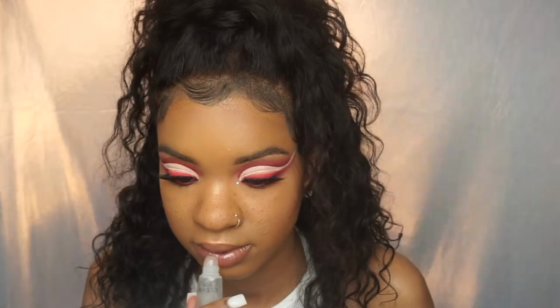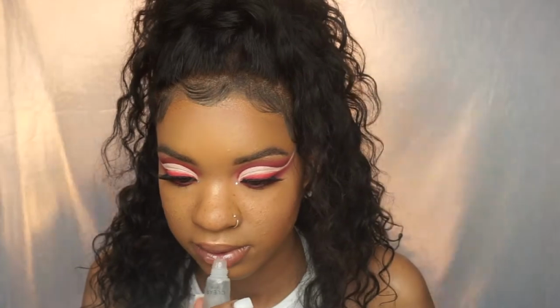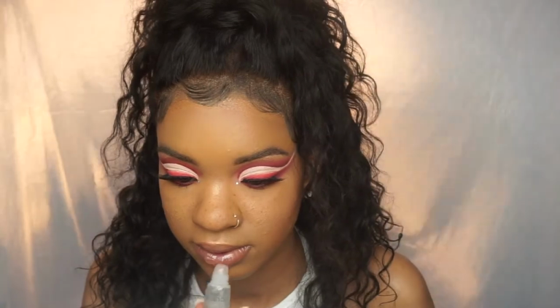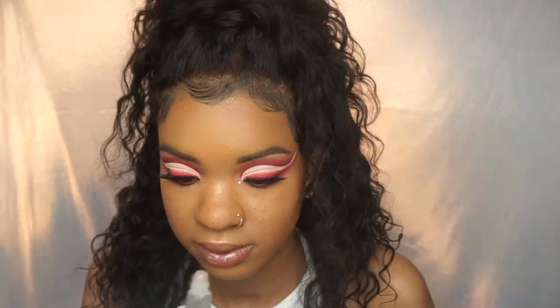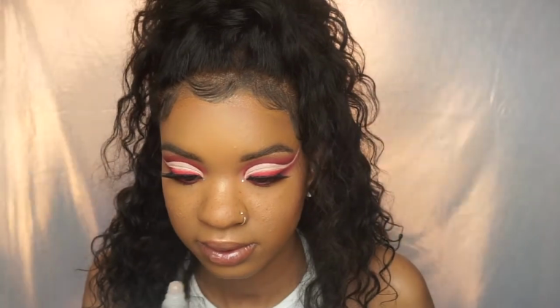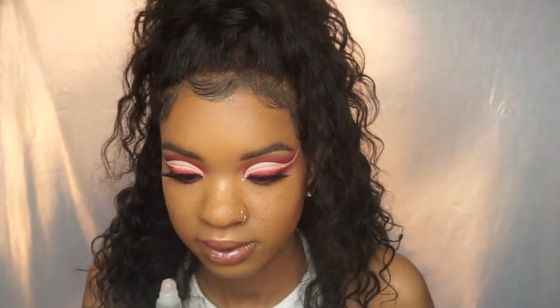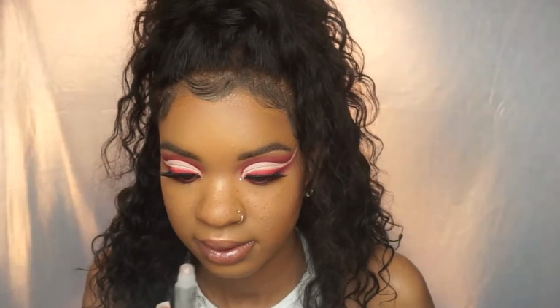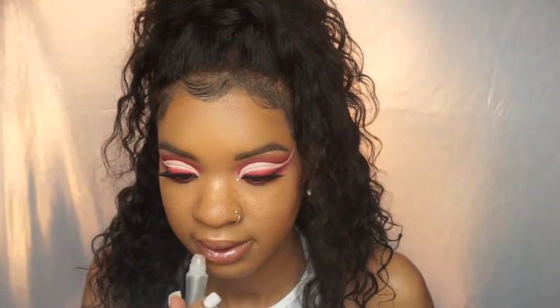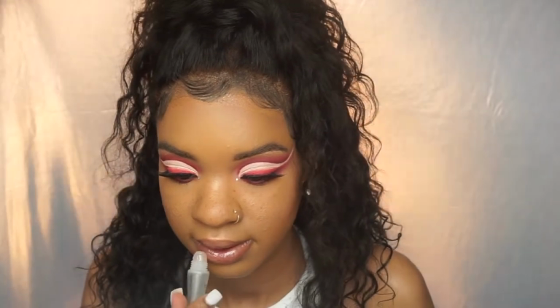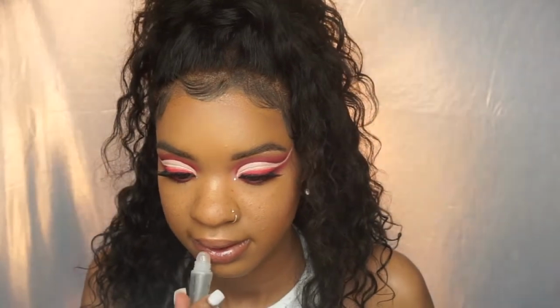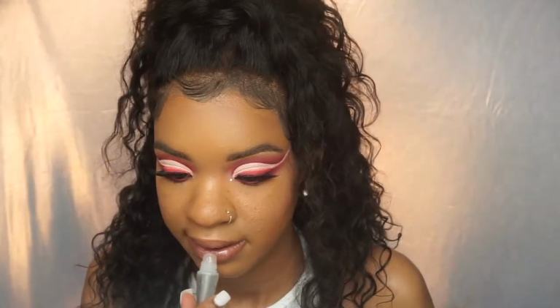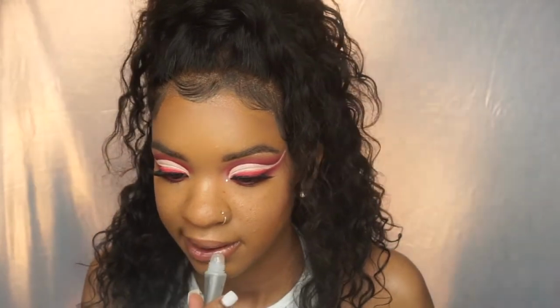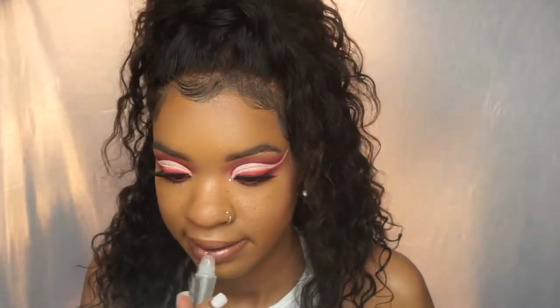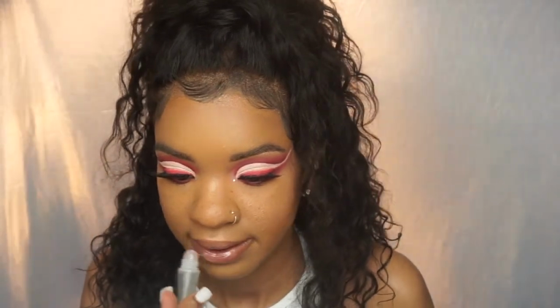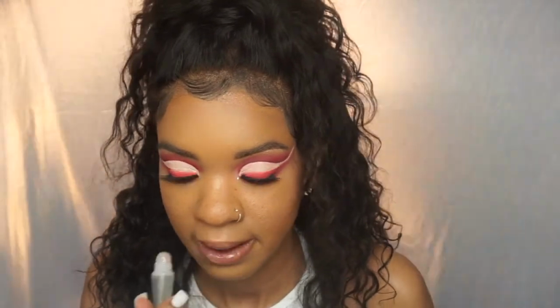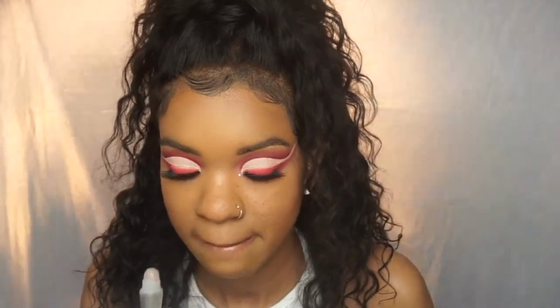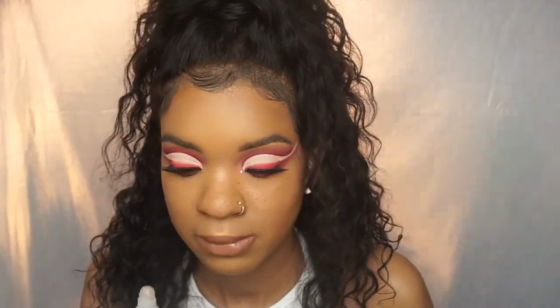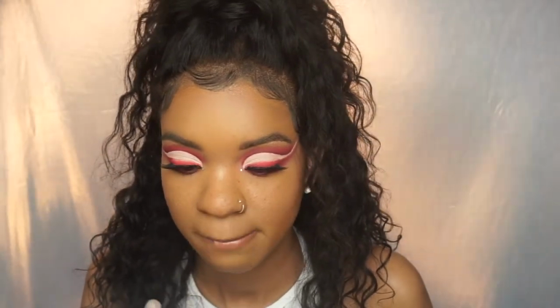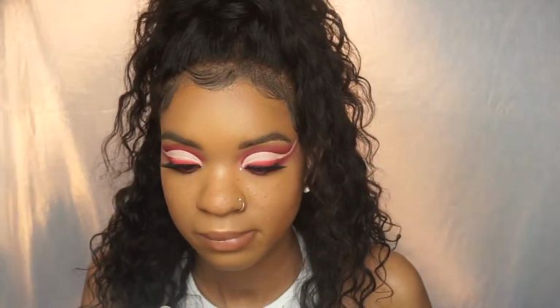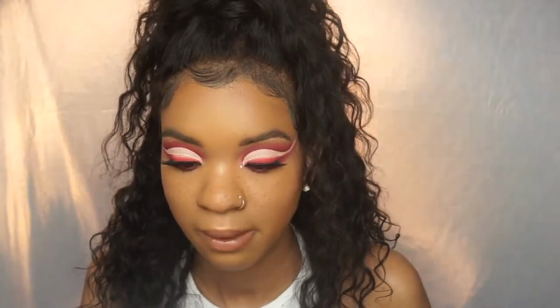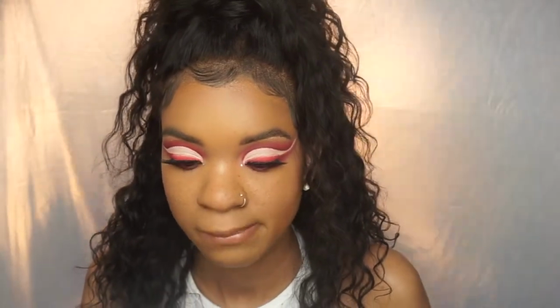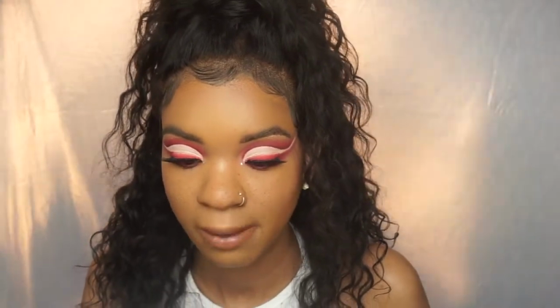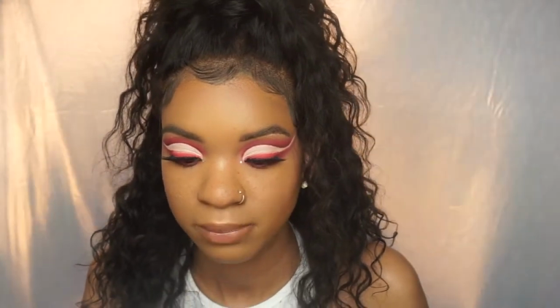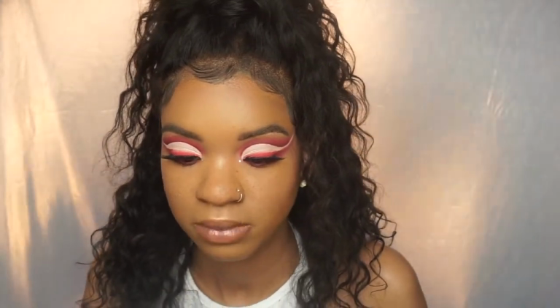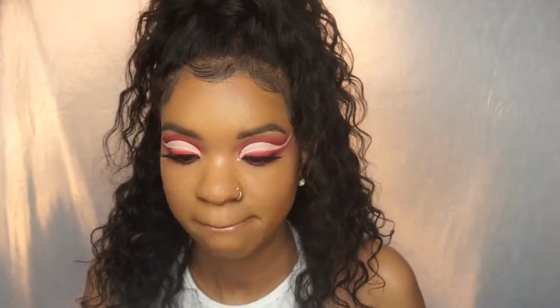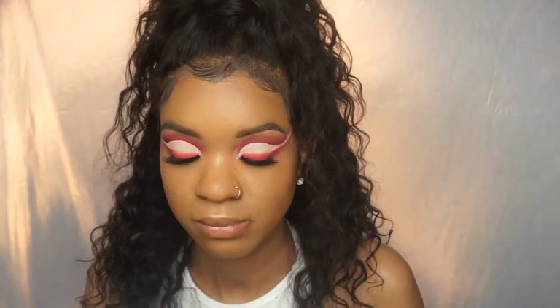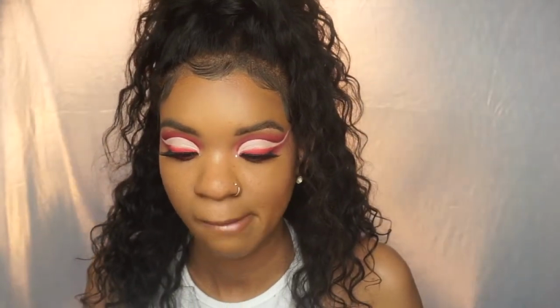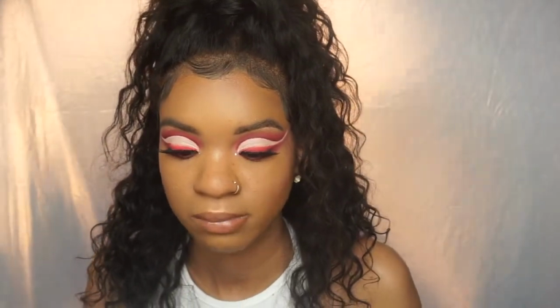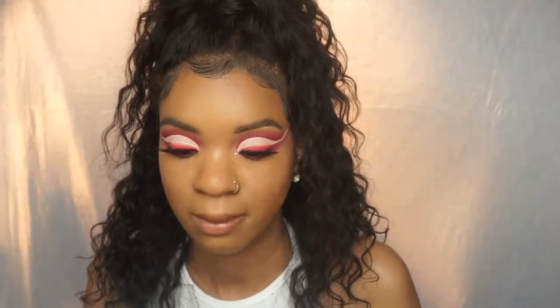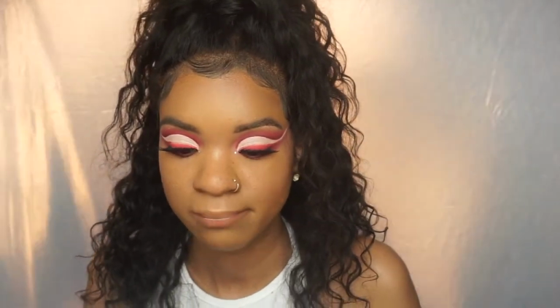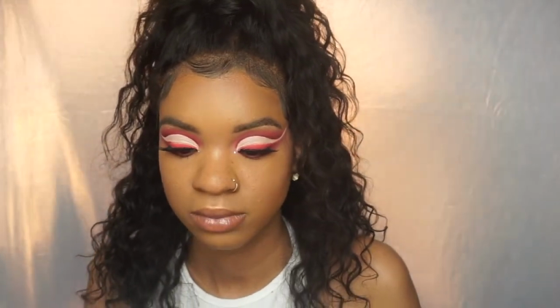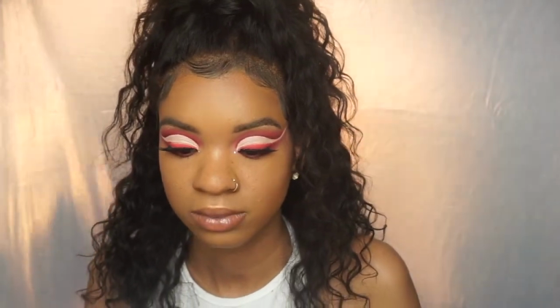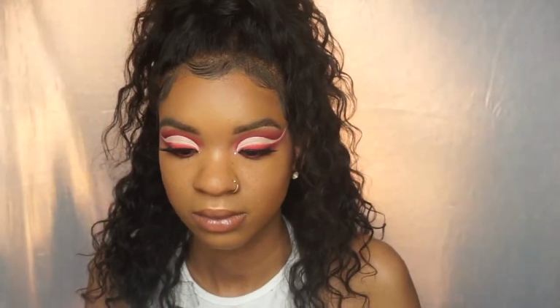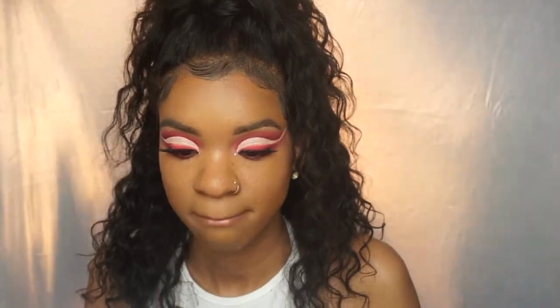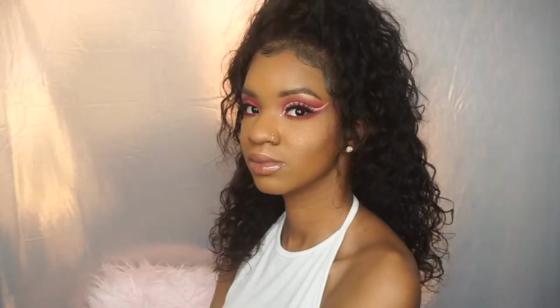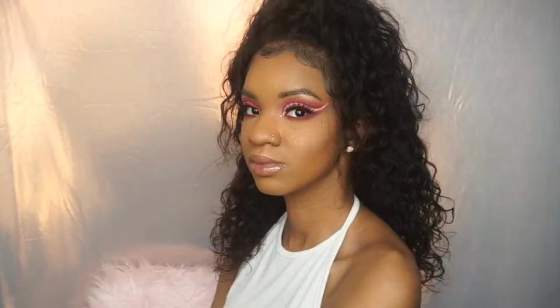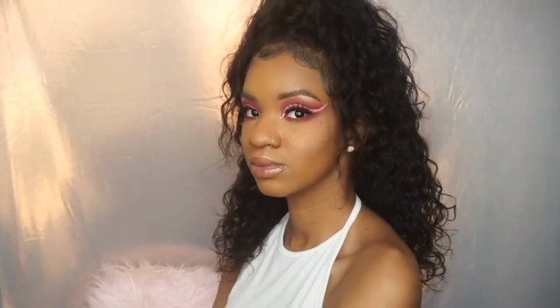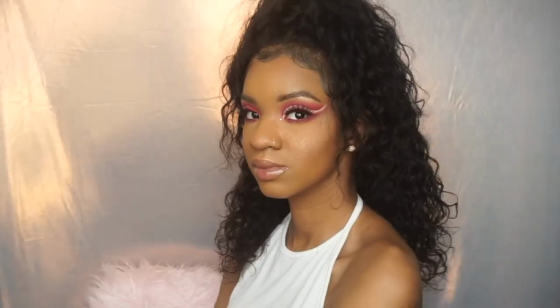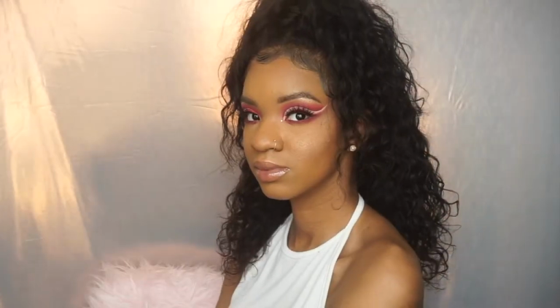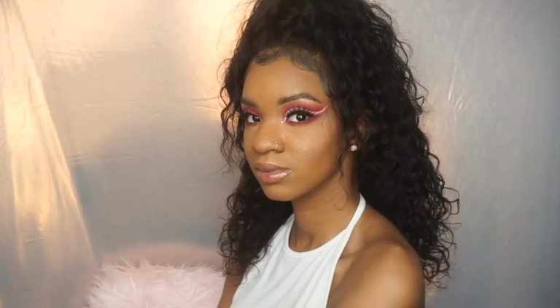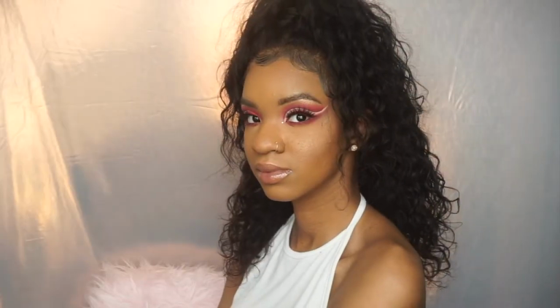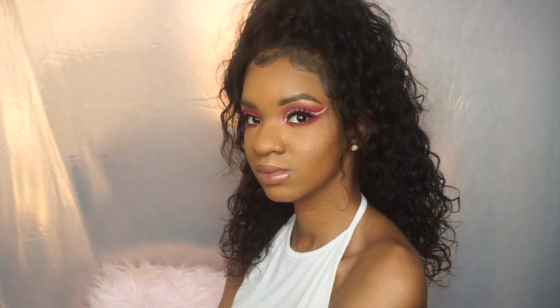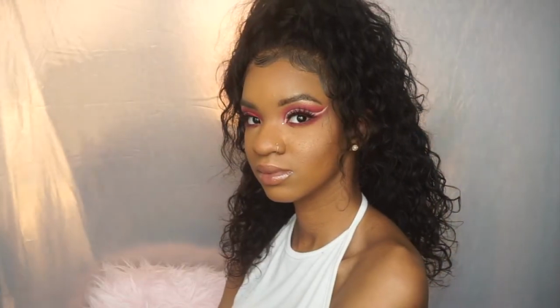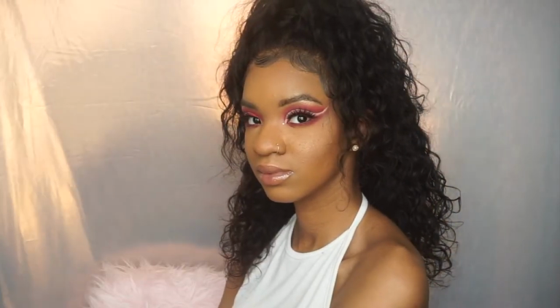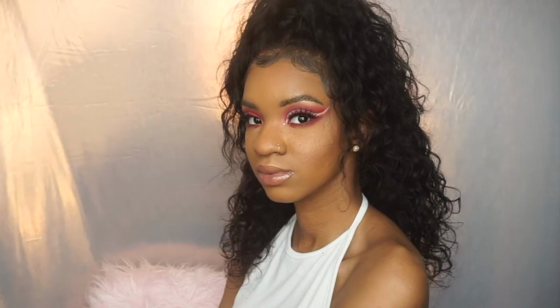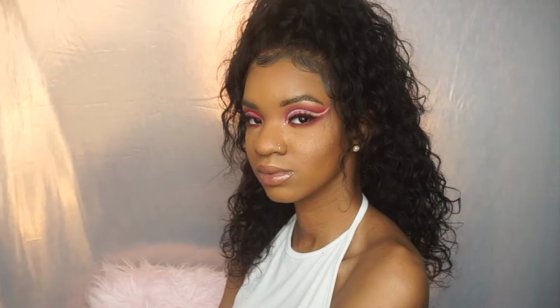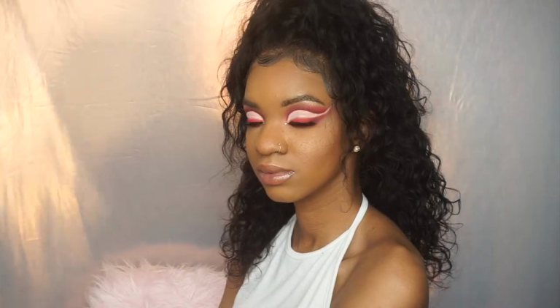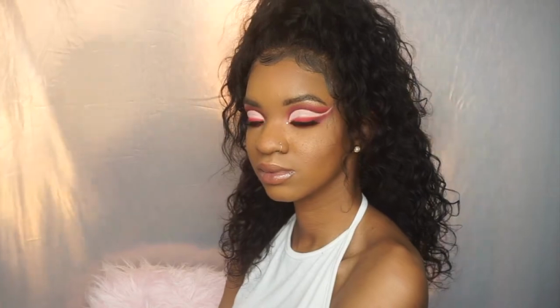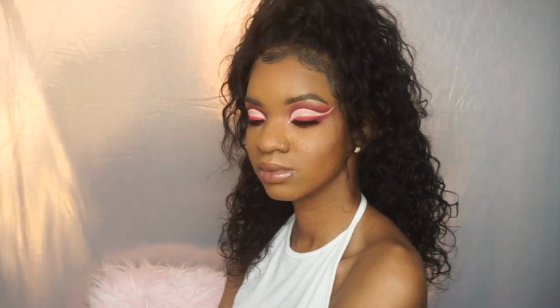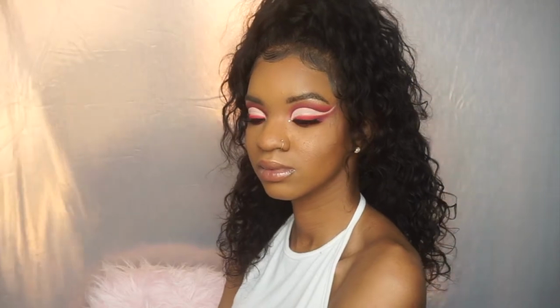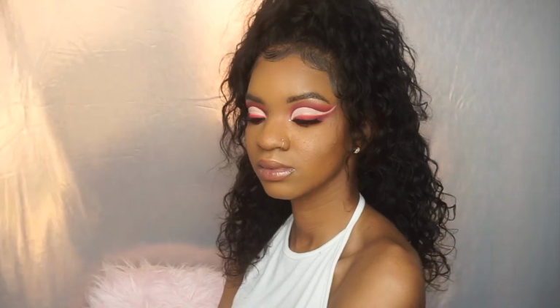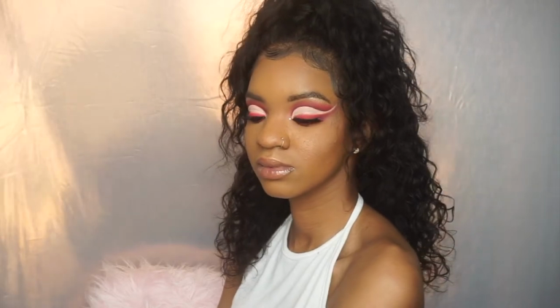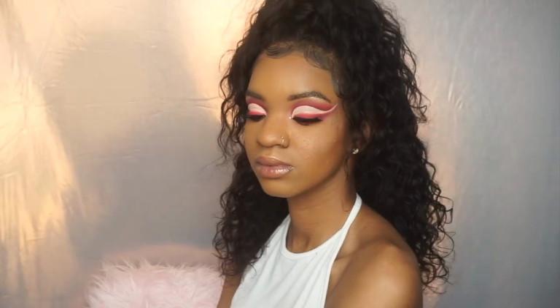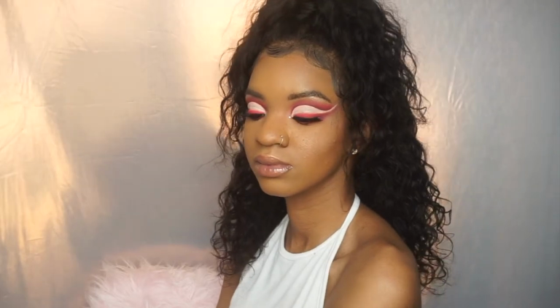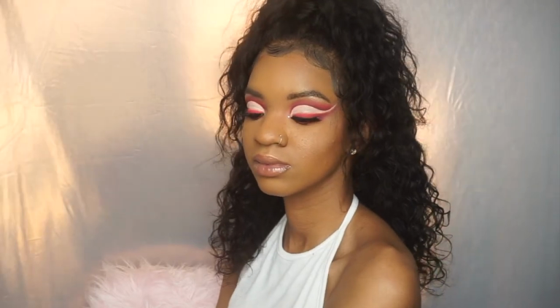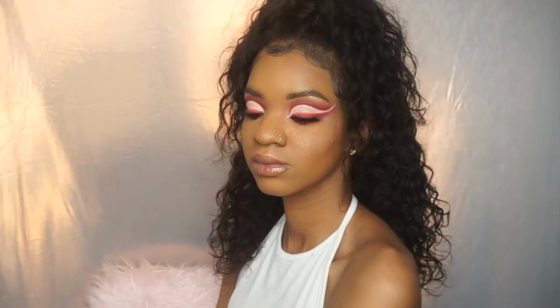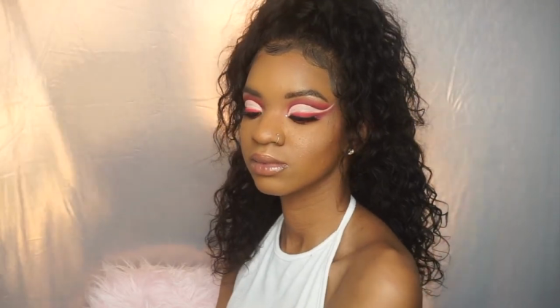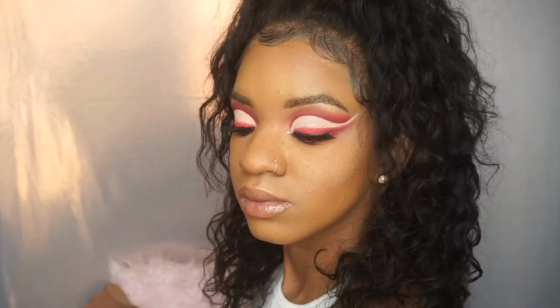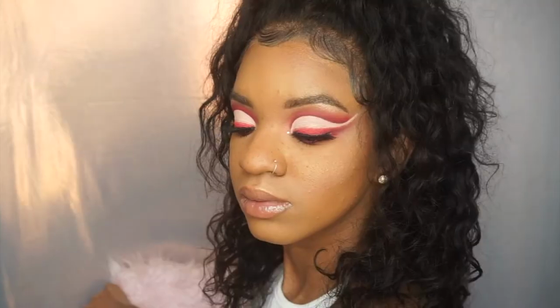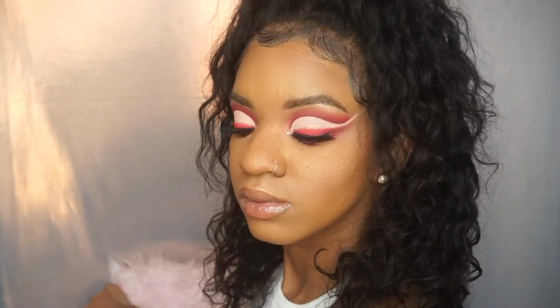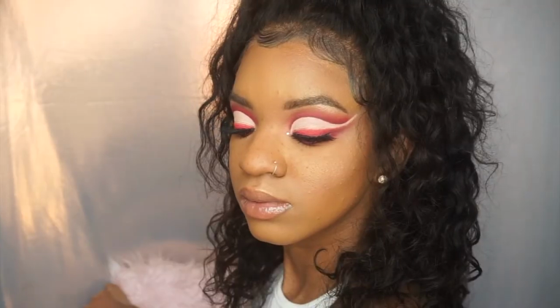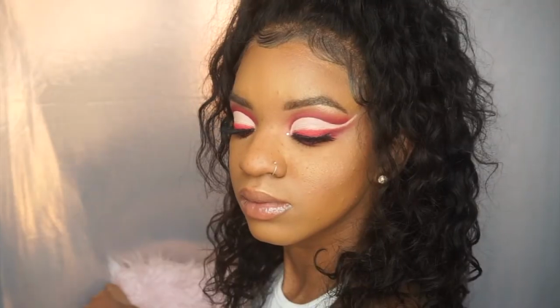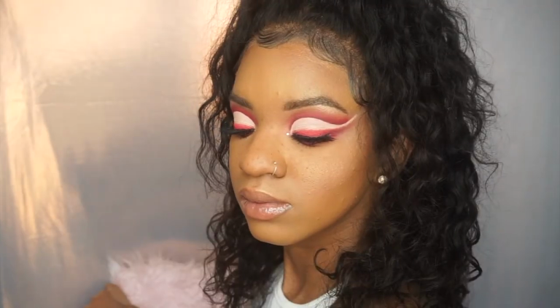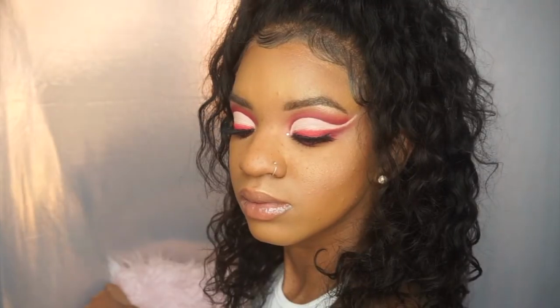Last summer I had rhinestones on my lash line, but I hope you guys love this look — I'm obsessed with it! Subscribe to my channel and I'll see you guys in my next one. Bye!